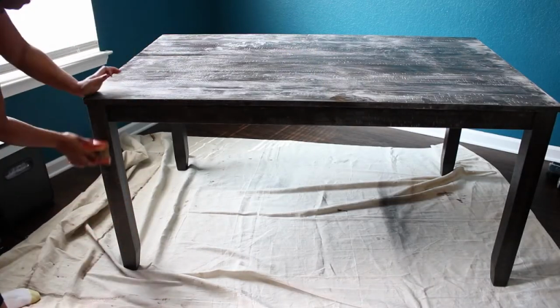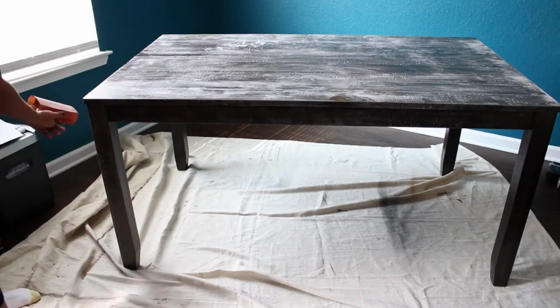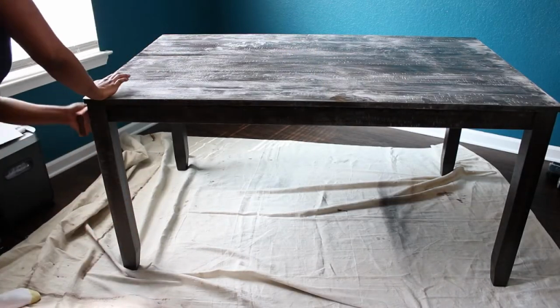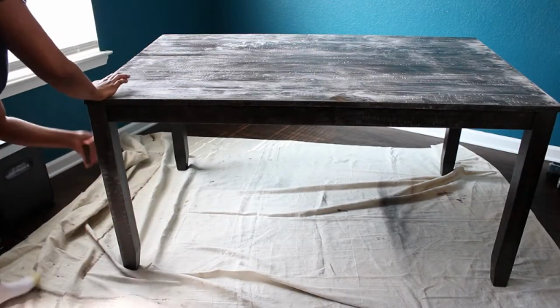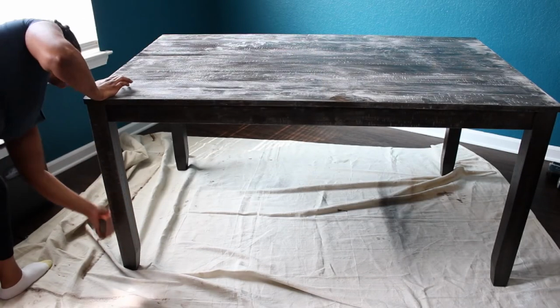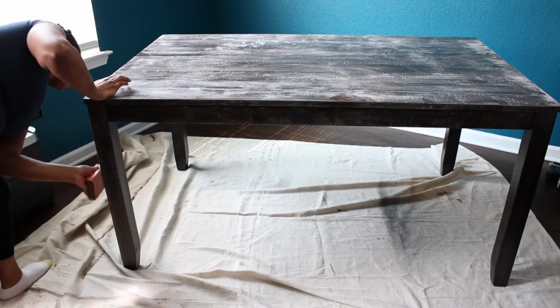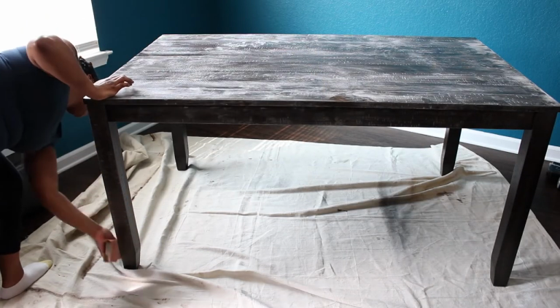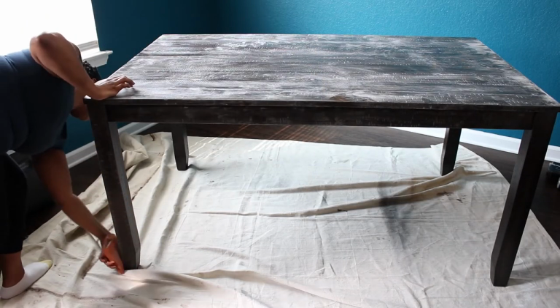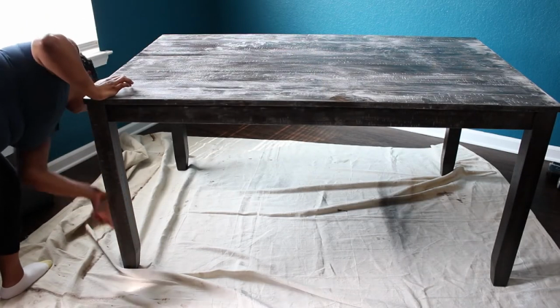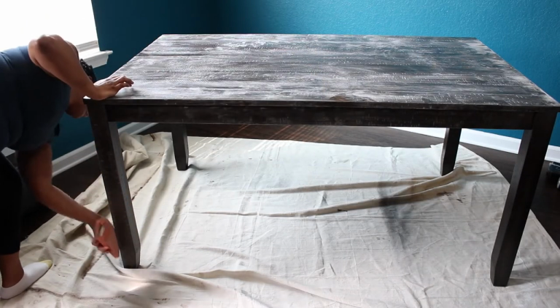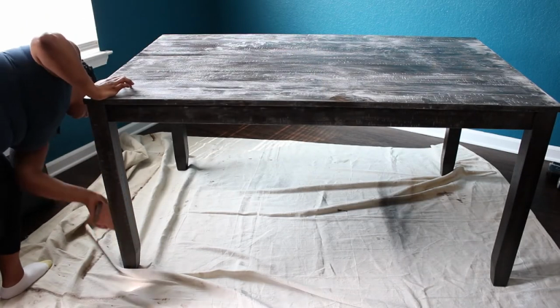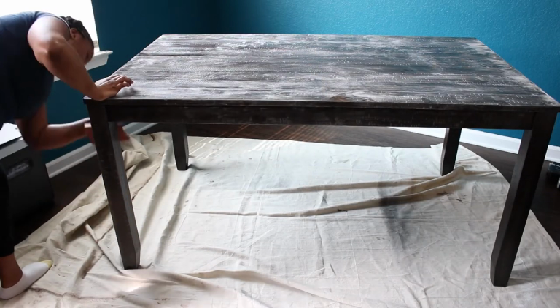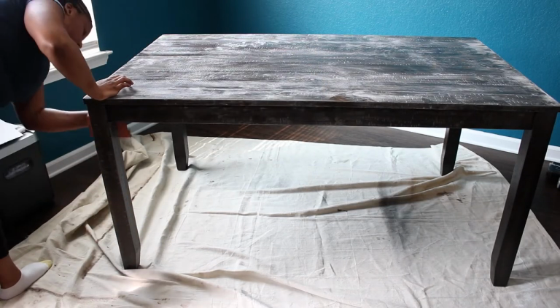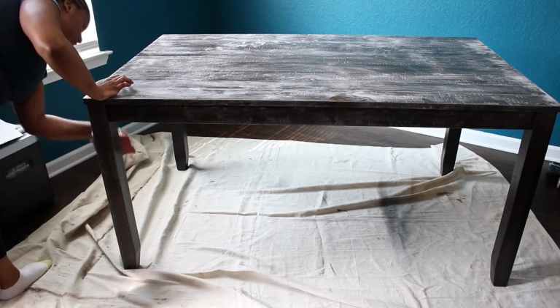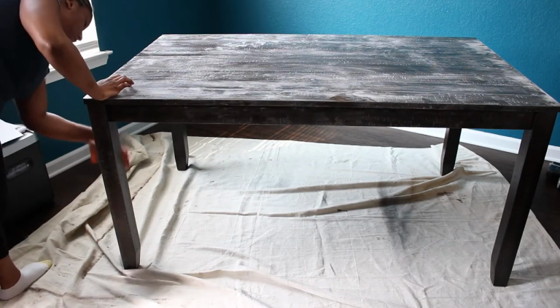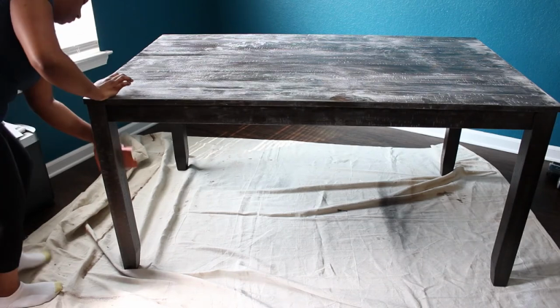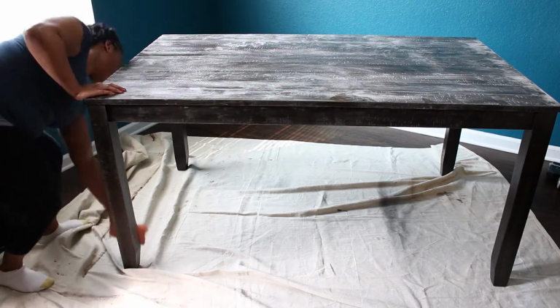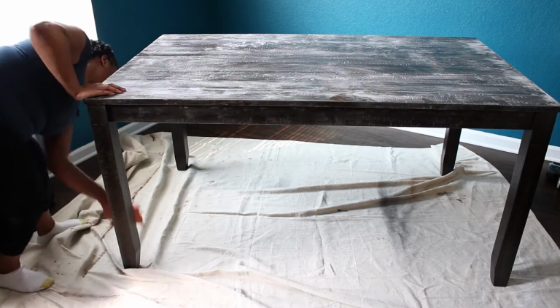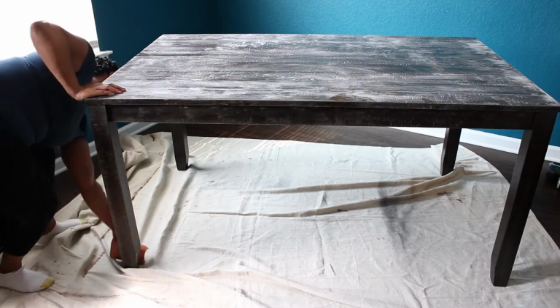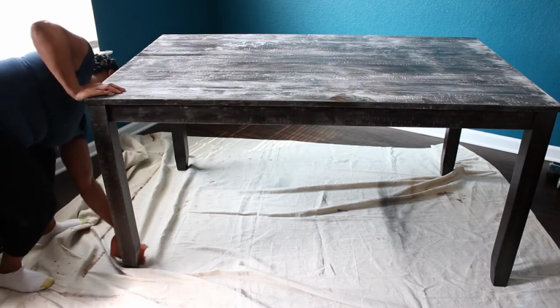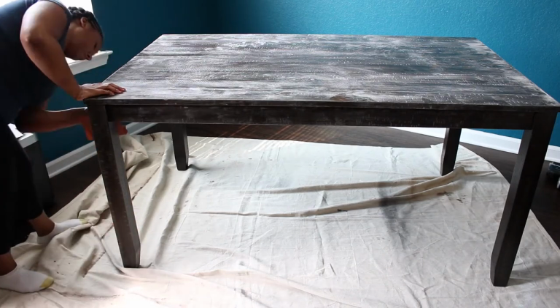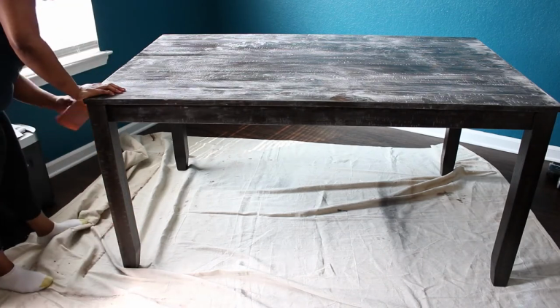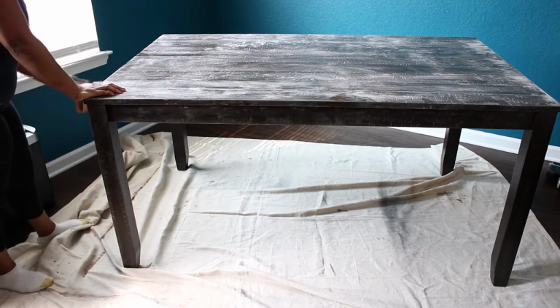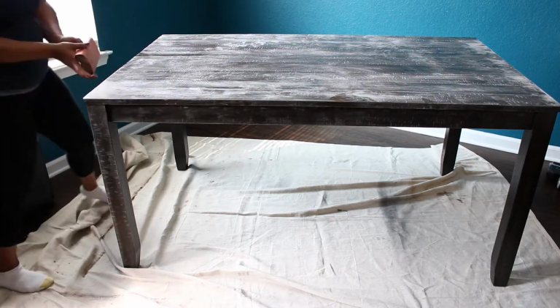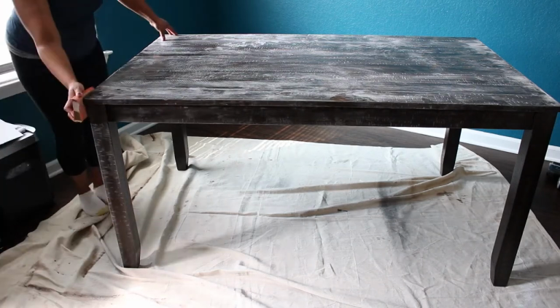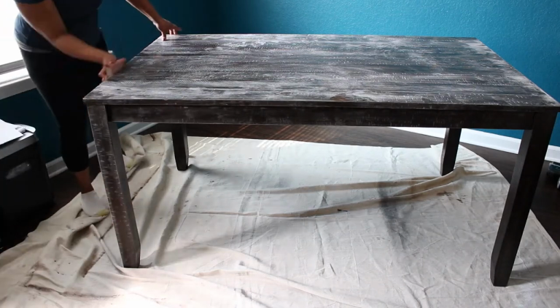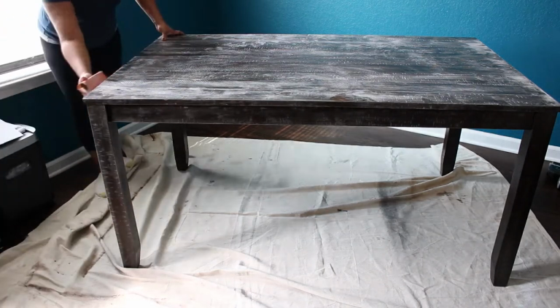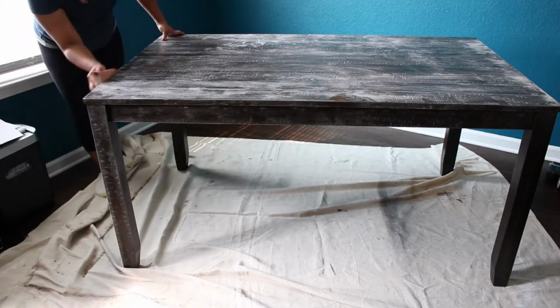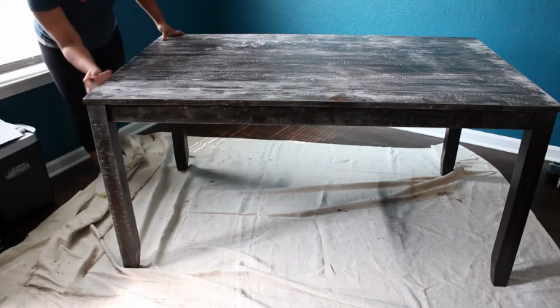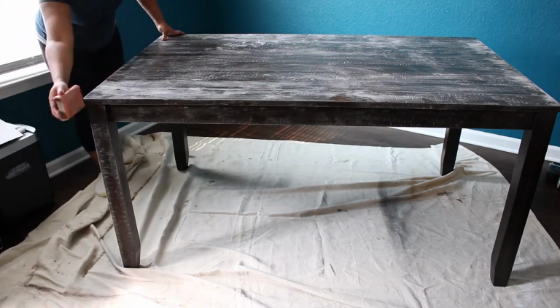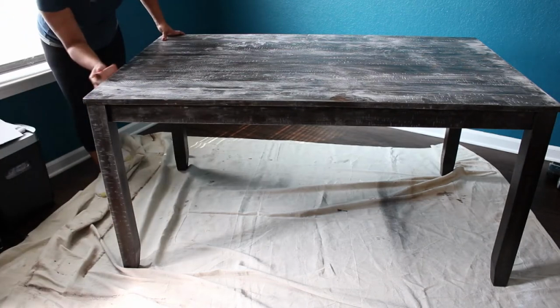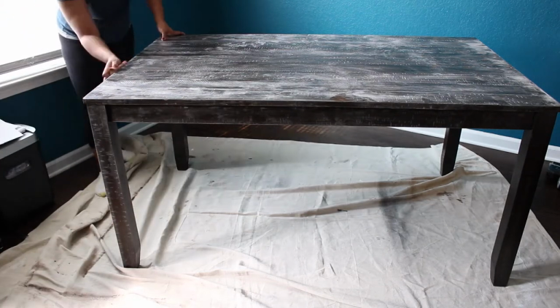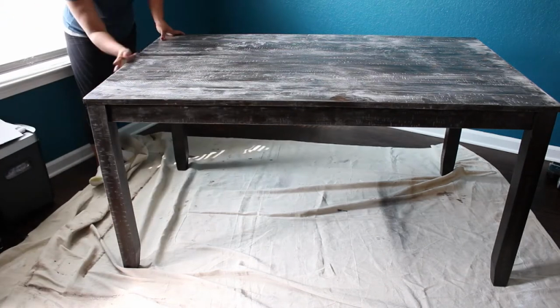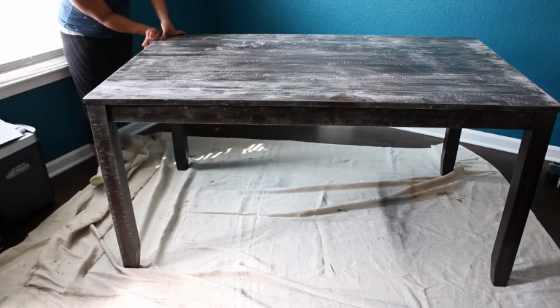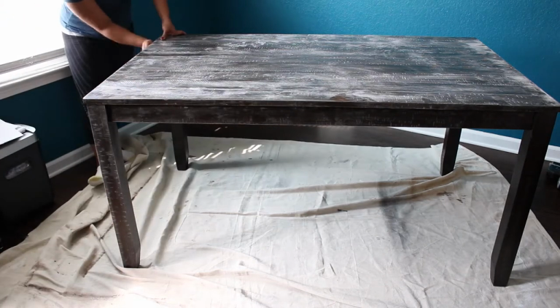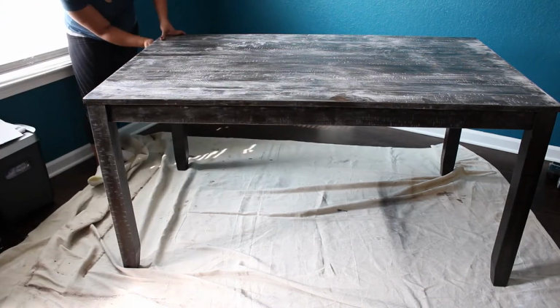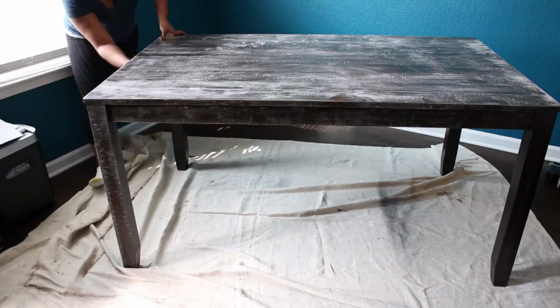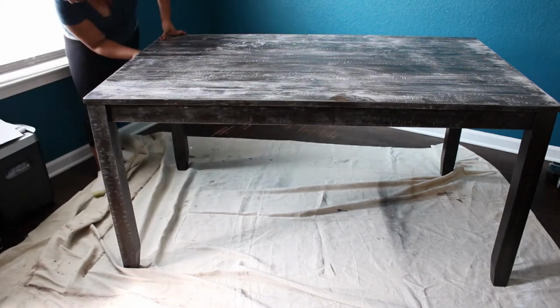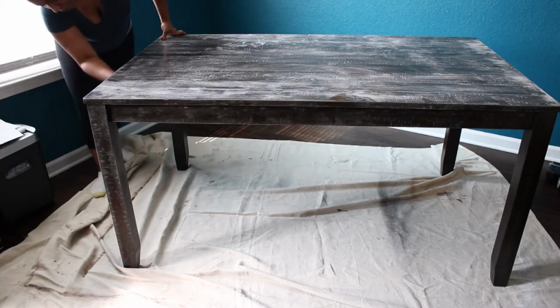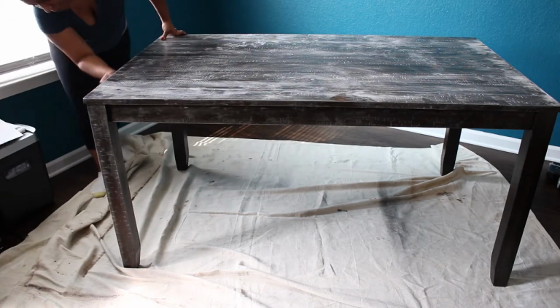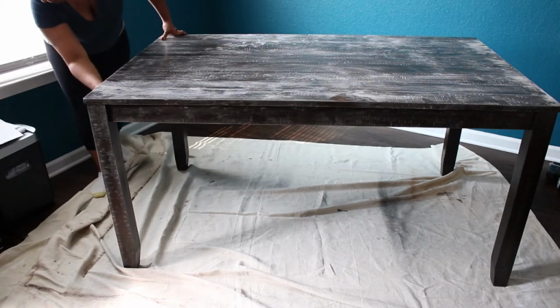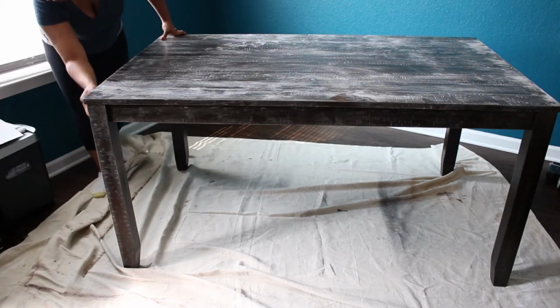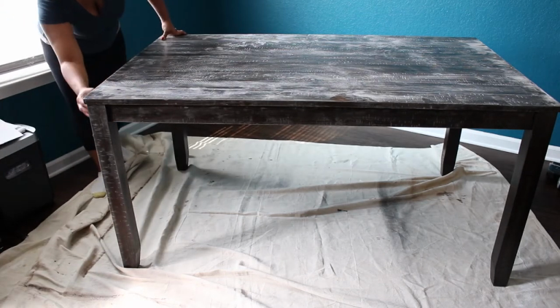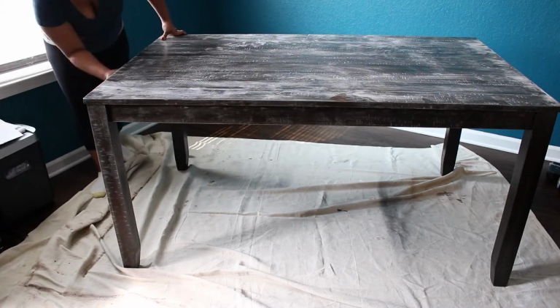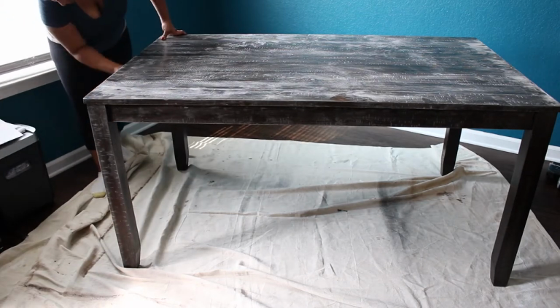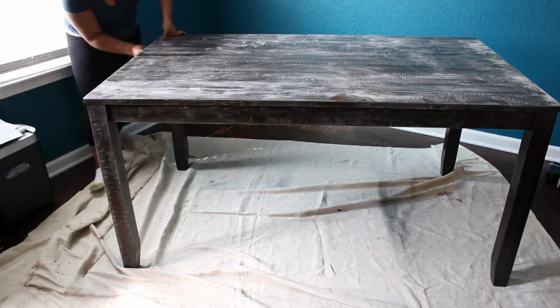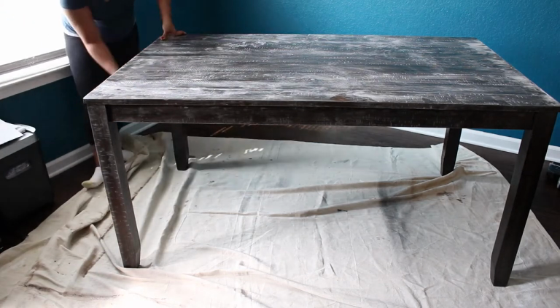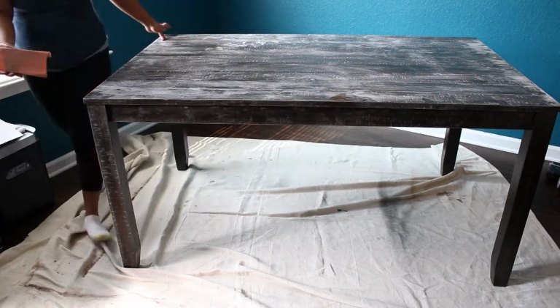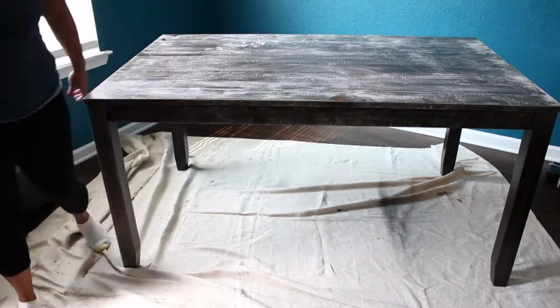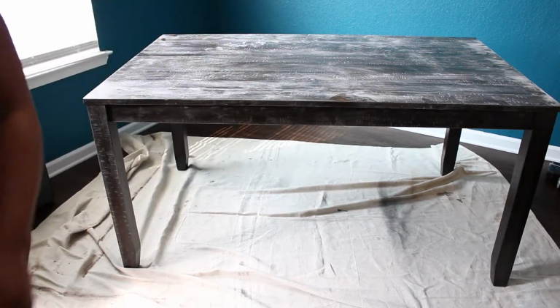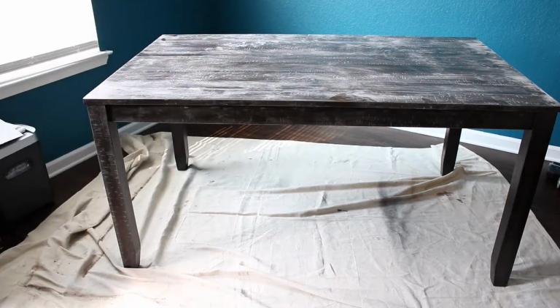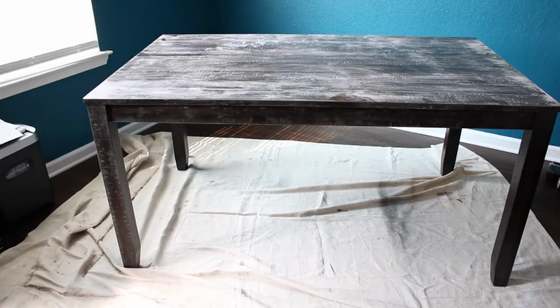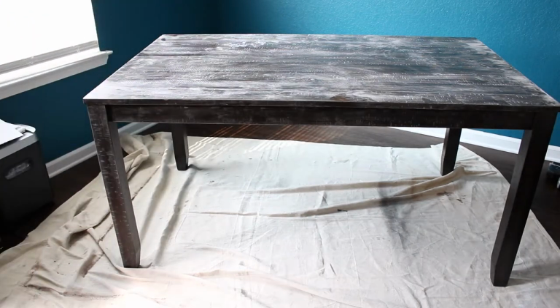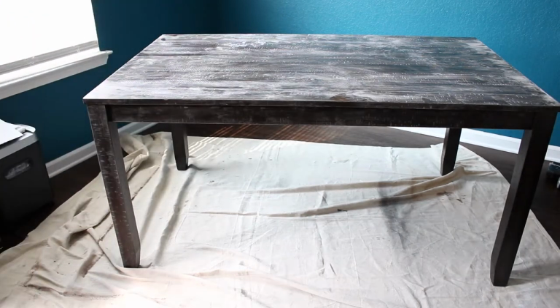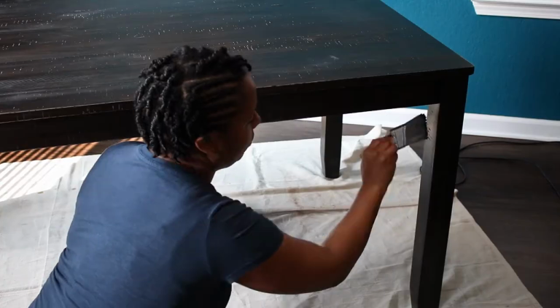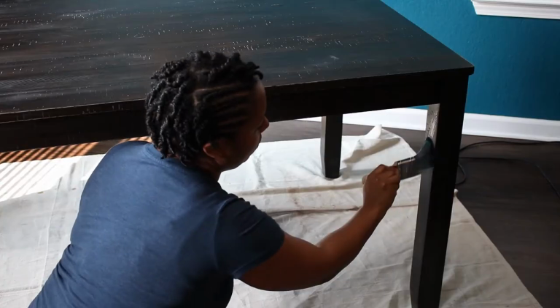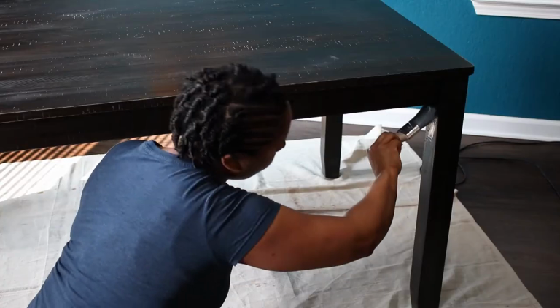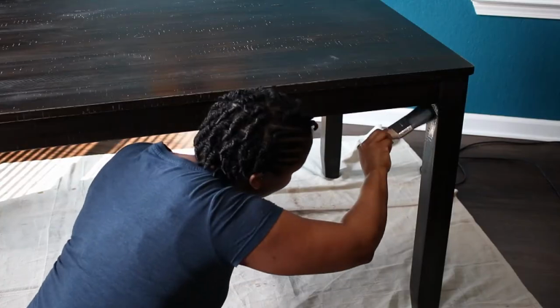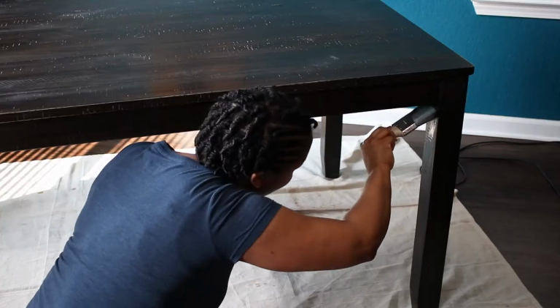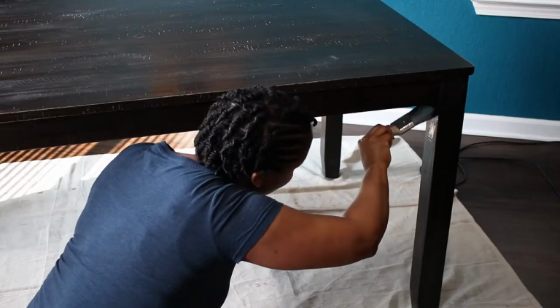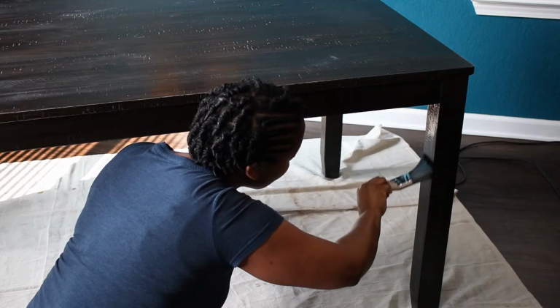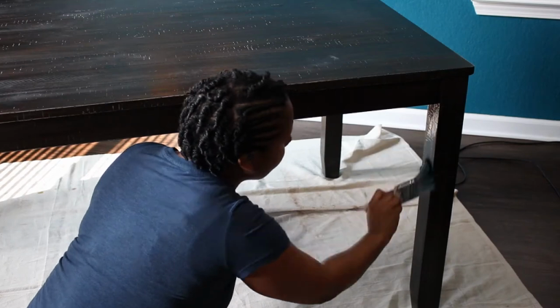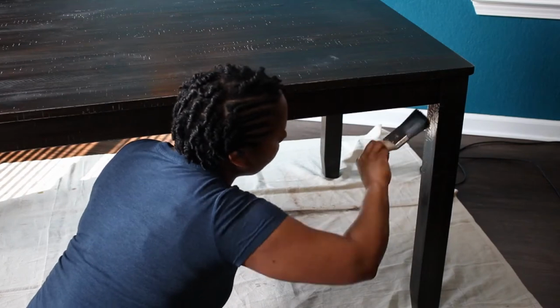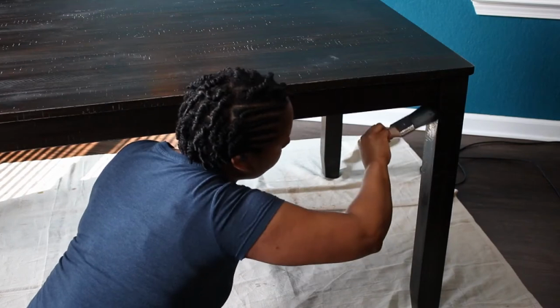If you're interested in my tips for painting furniture, I'll also link my coffee table makeover above.